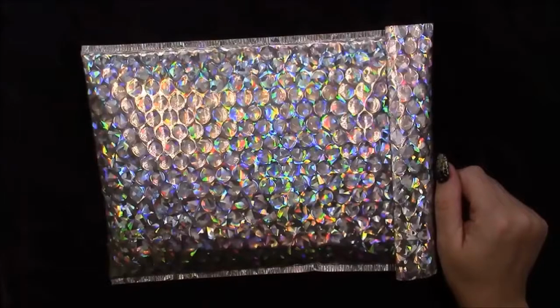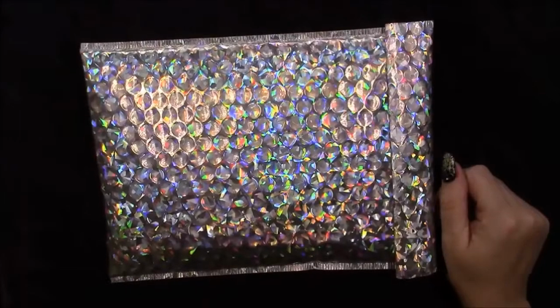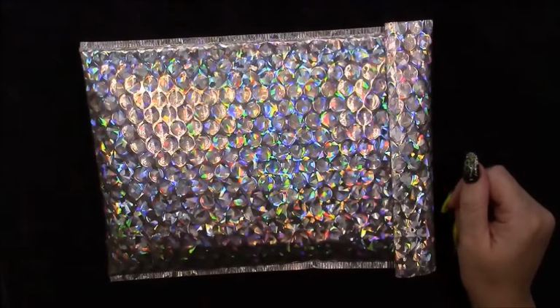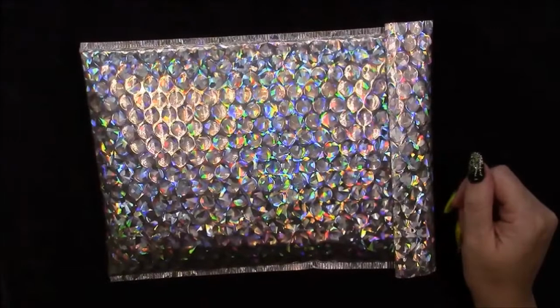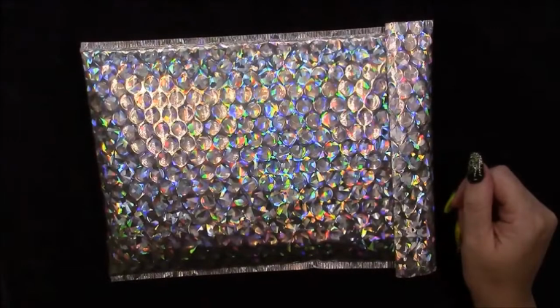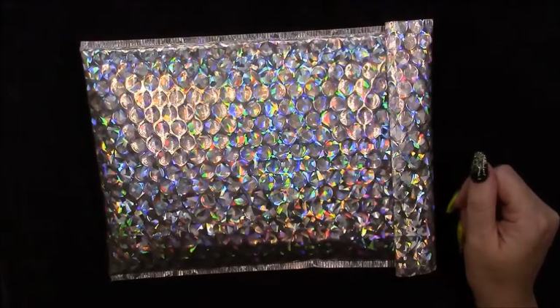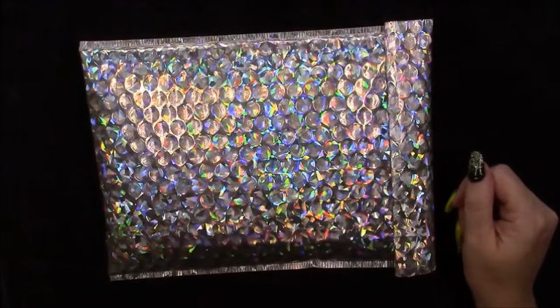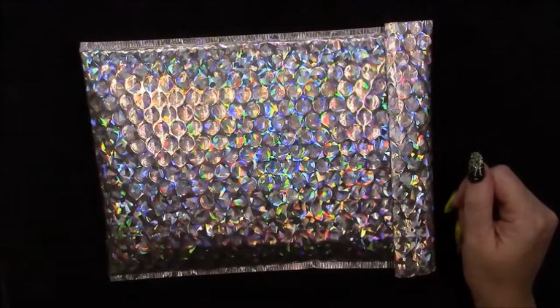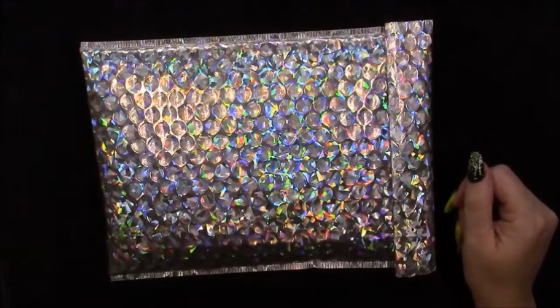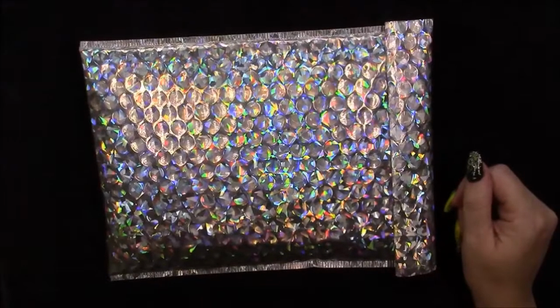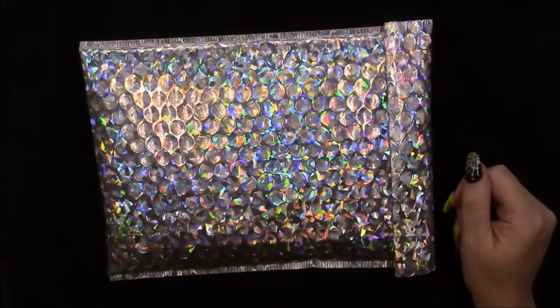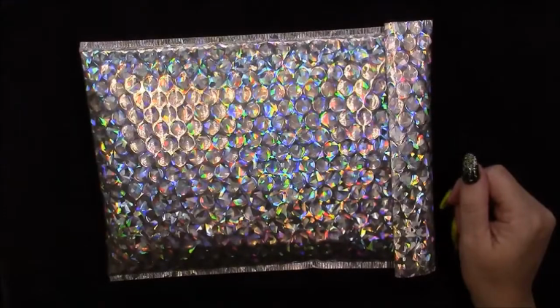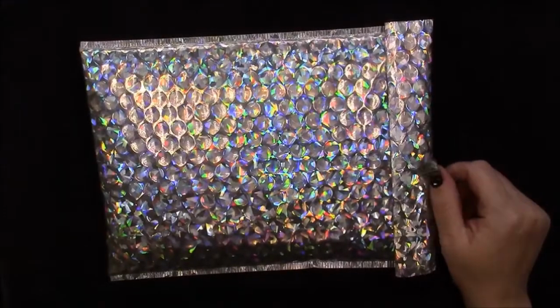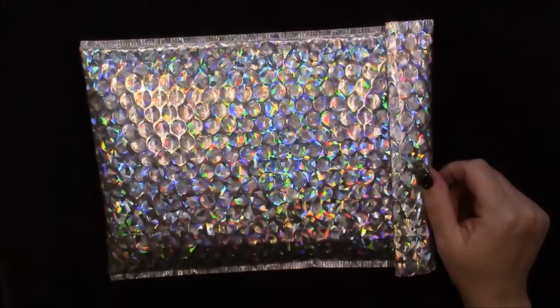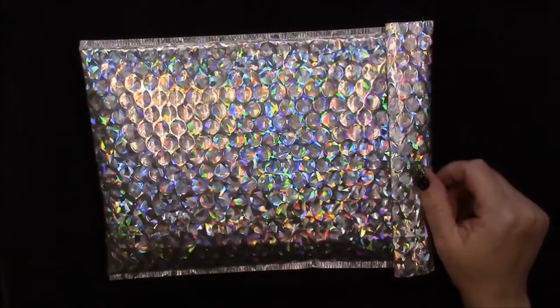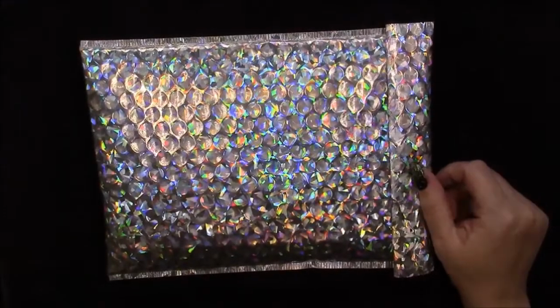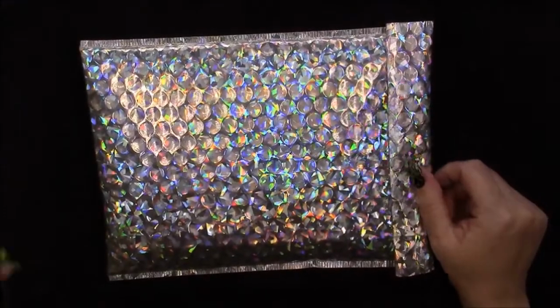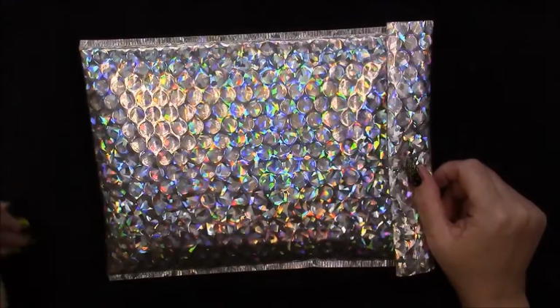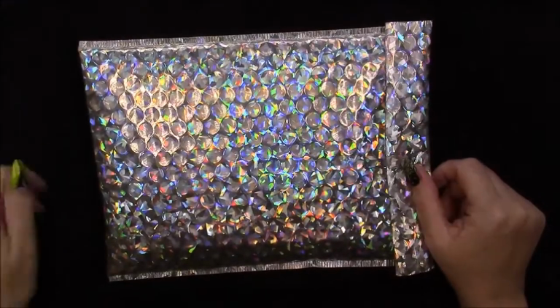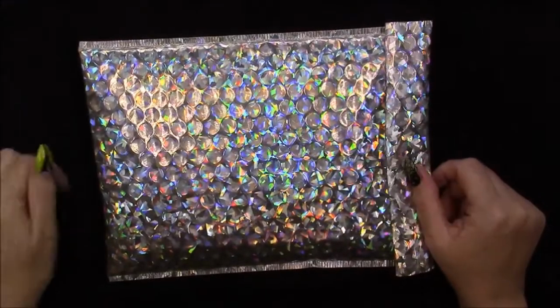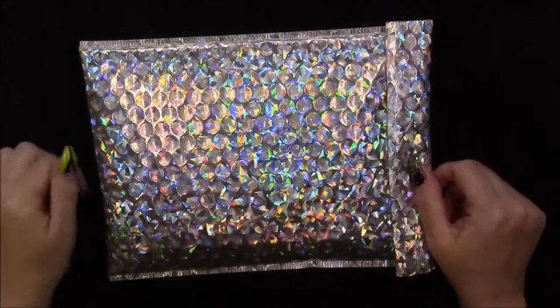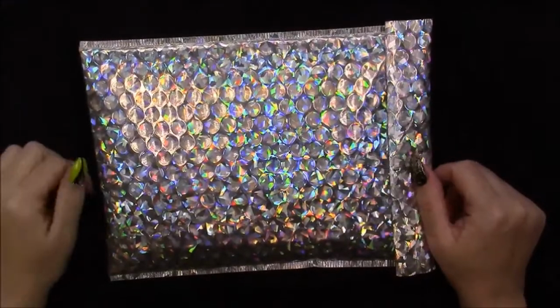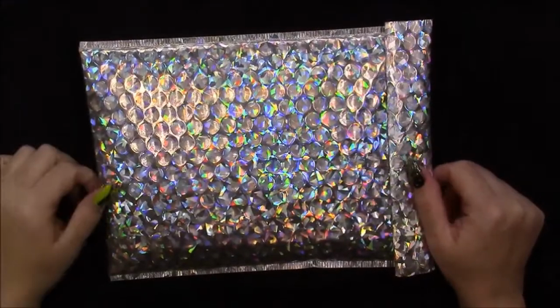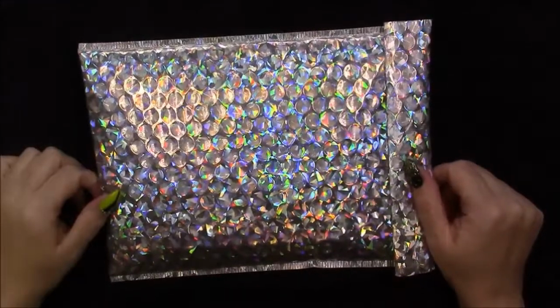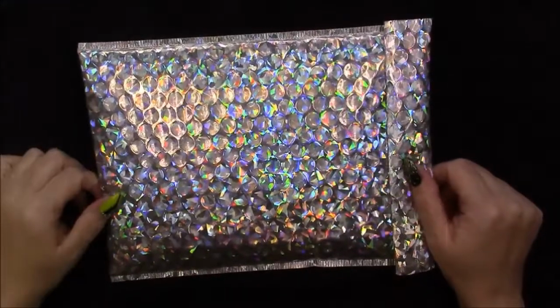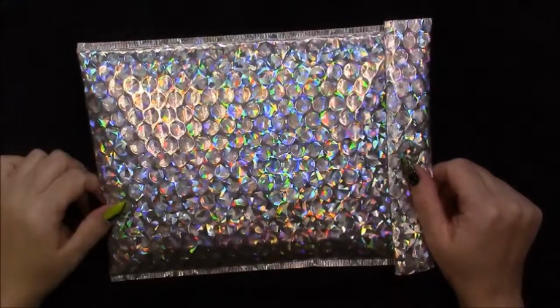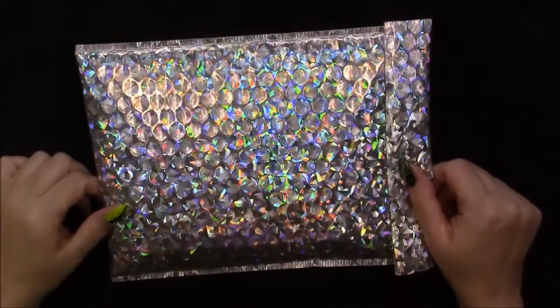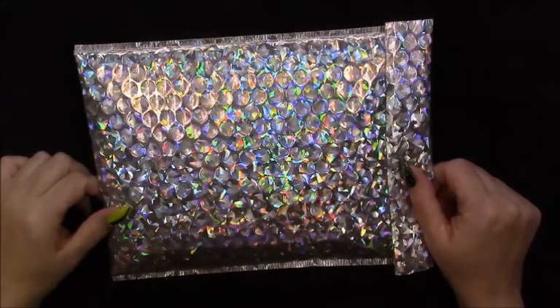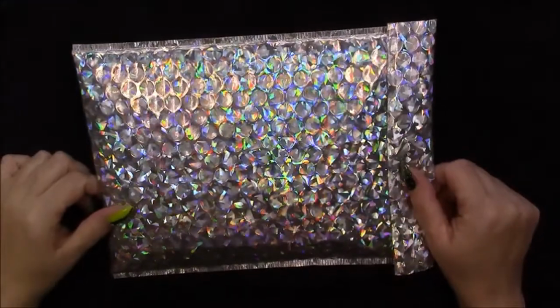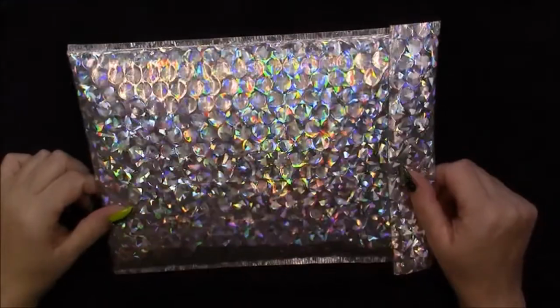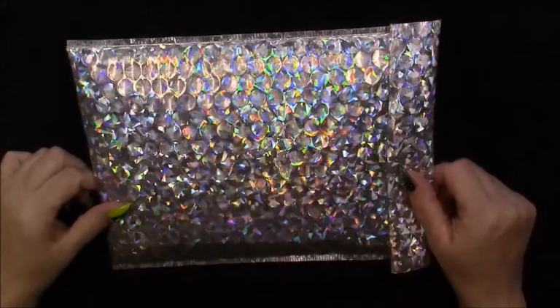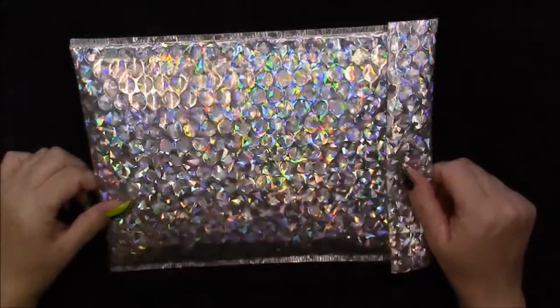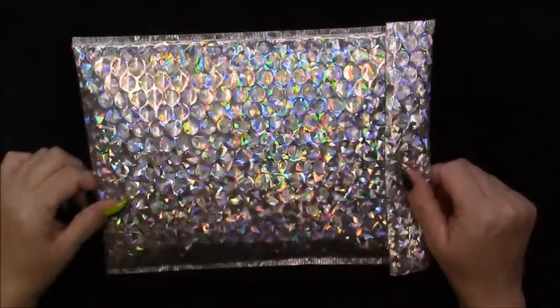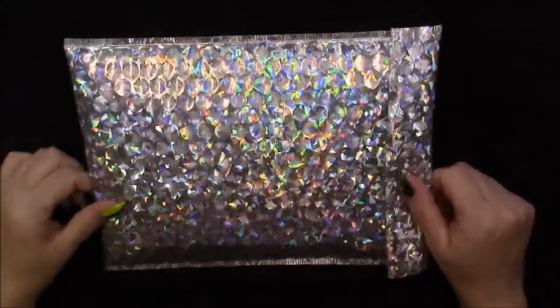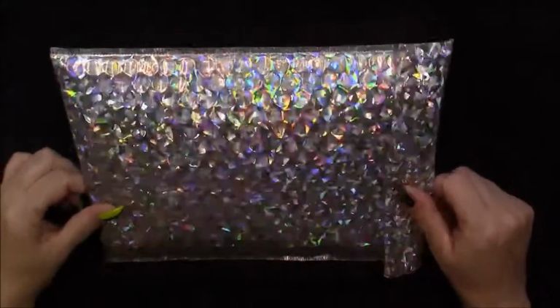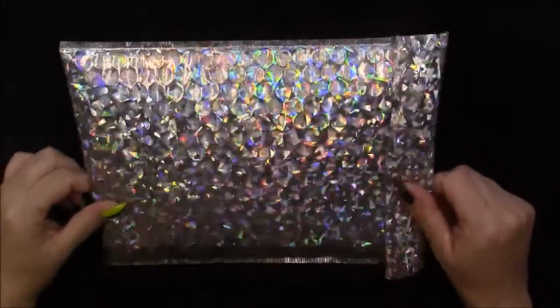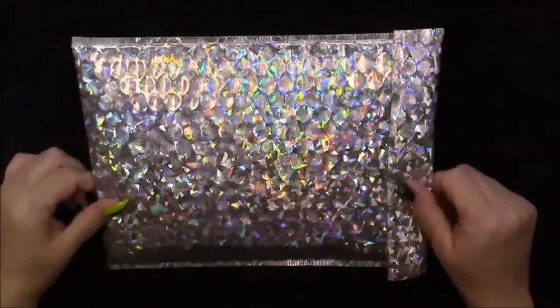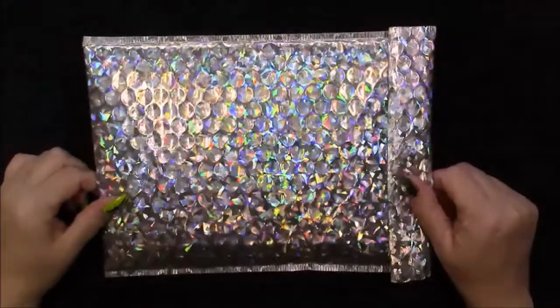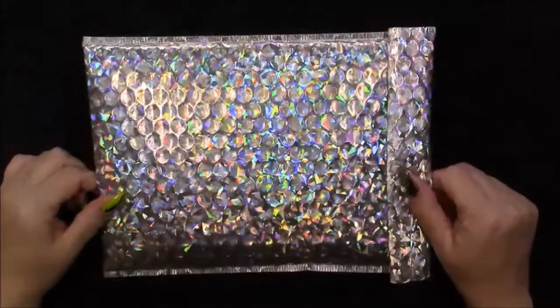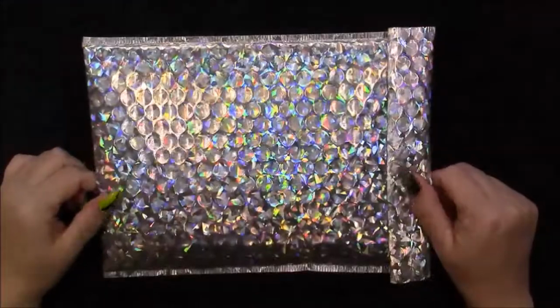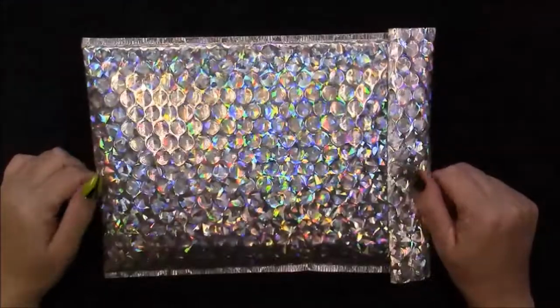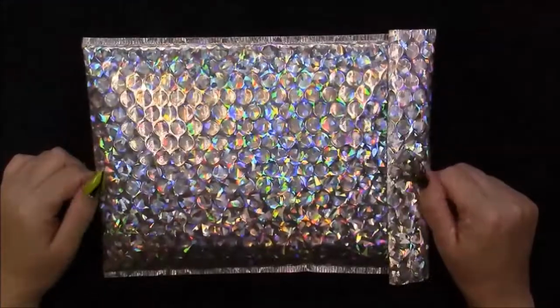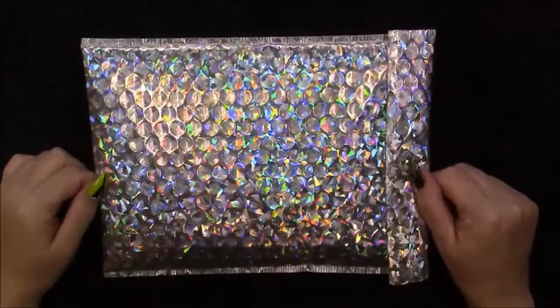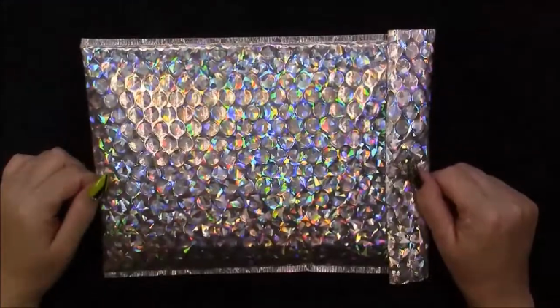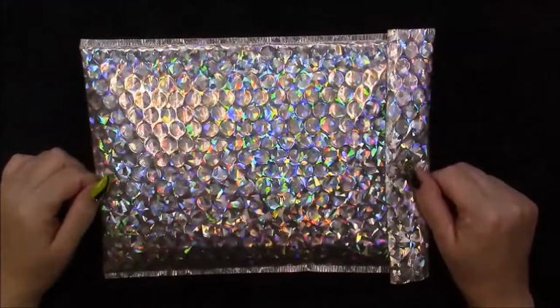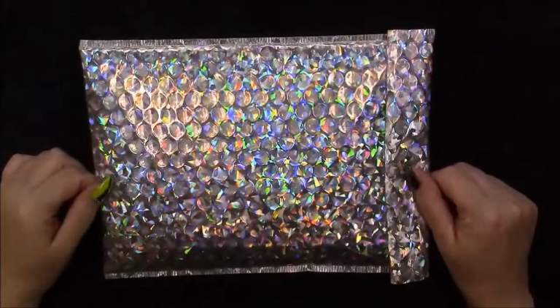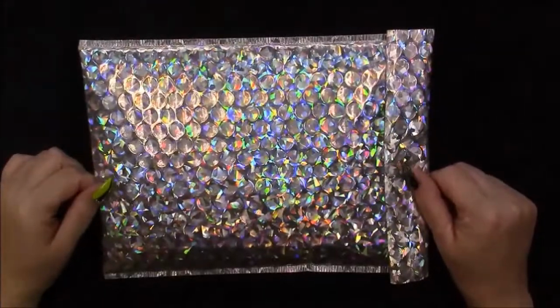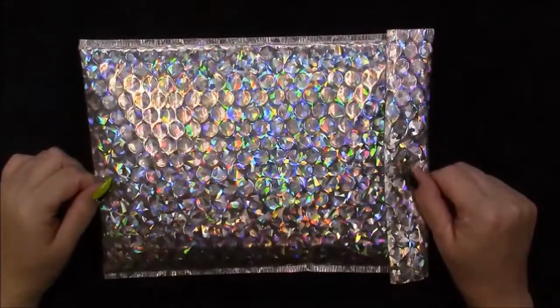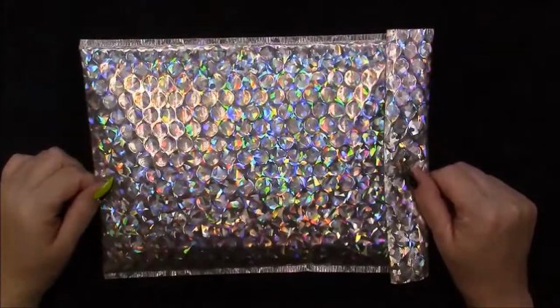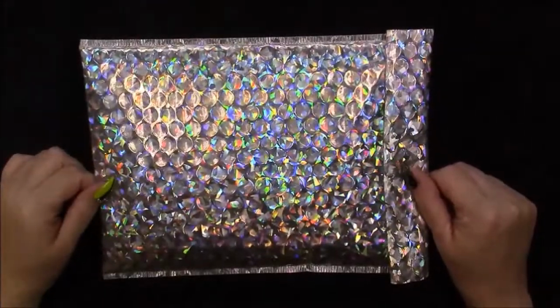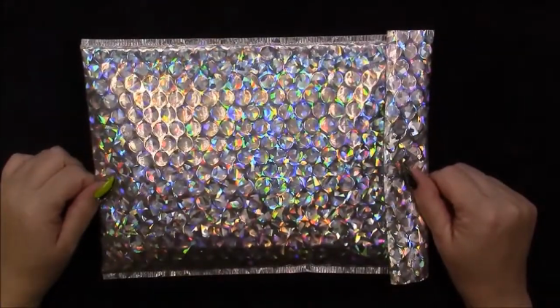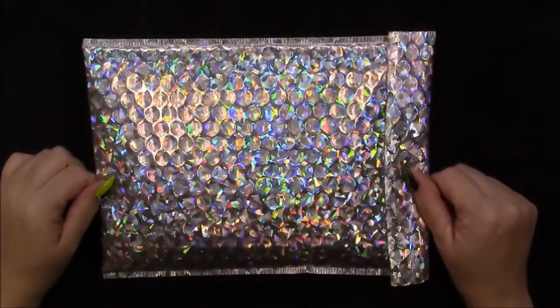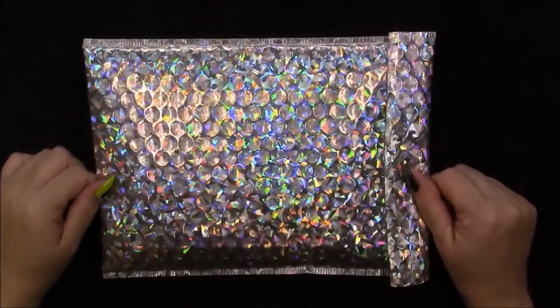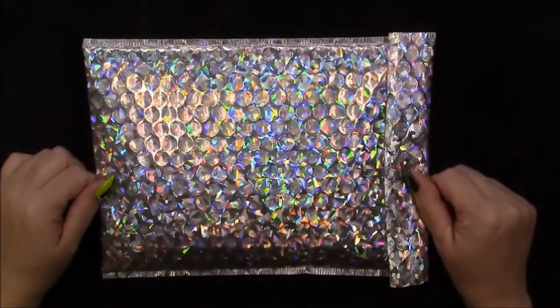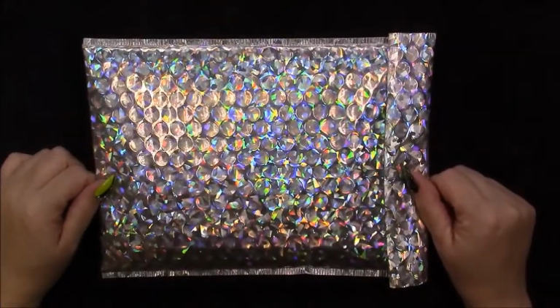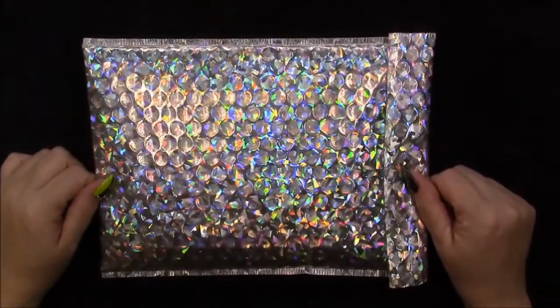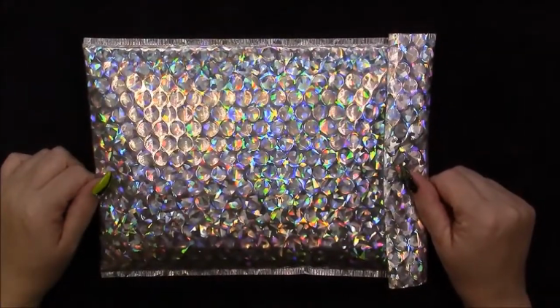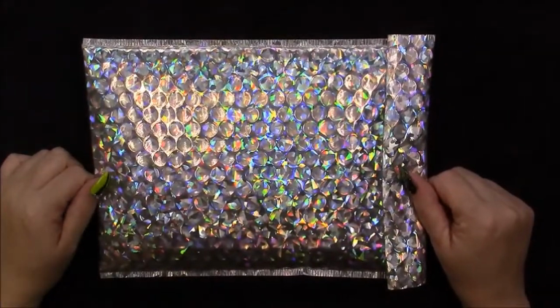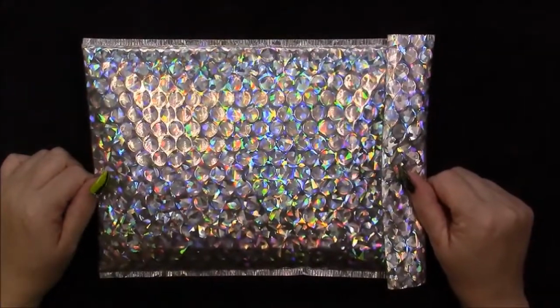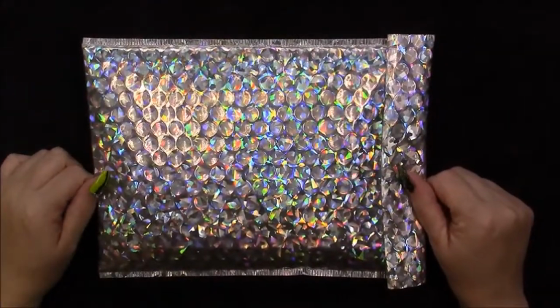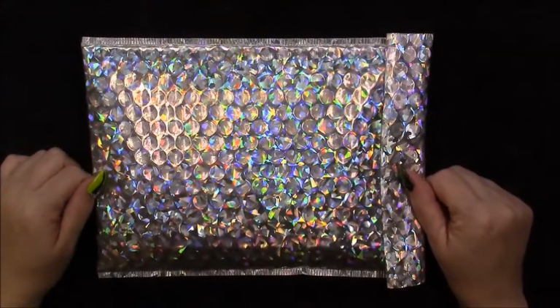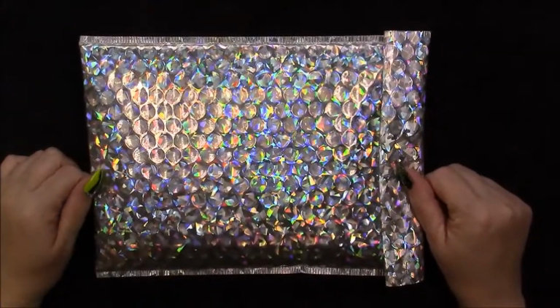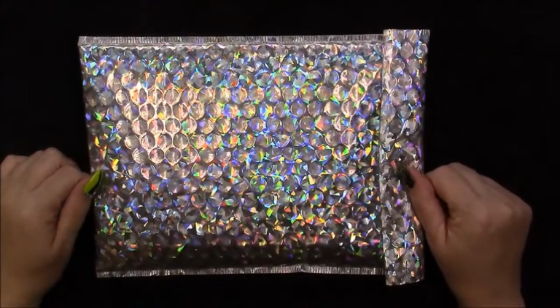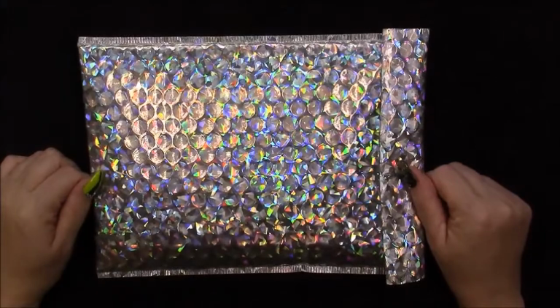Hi everybody, Dizzy R. Rose here. I'm here to share a haul from Glitter Planet UK.